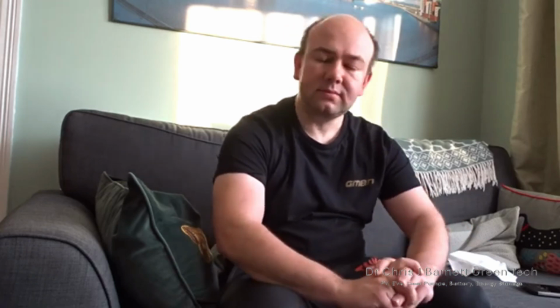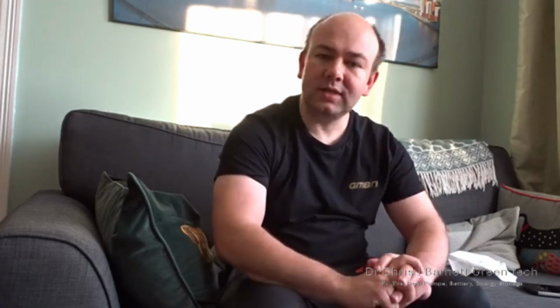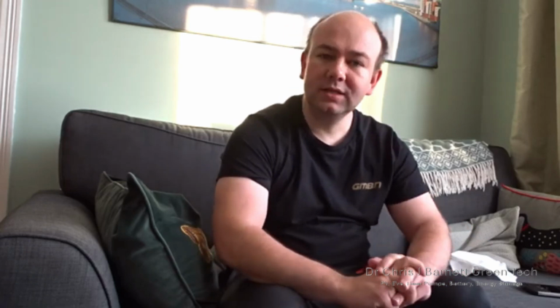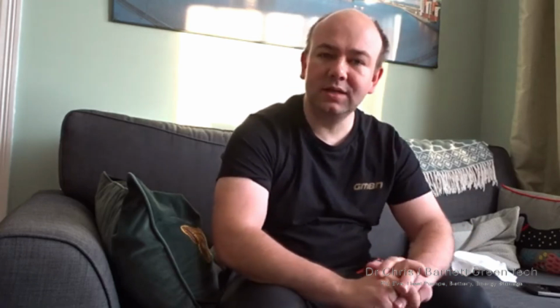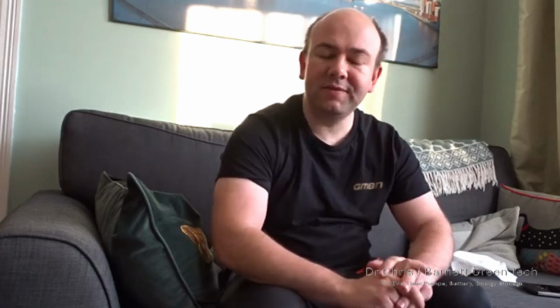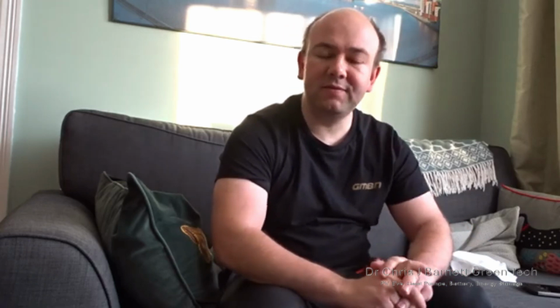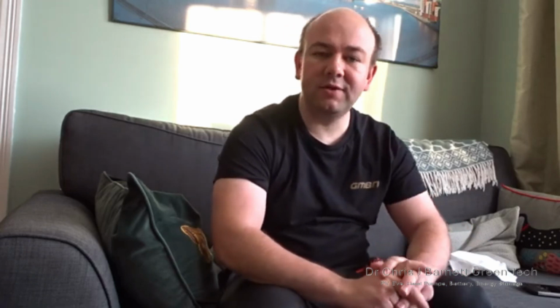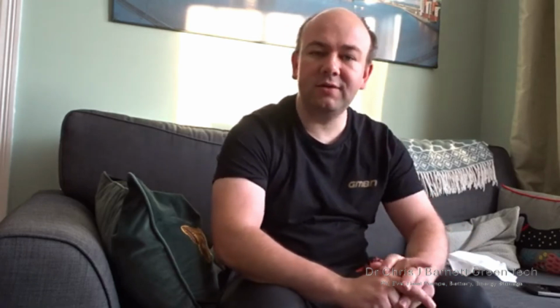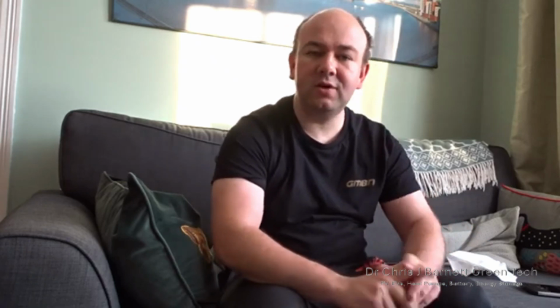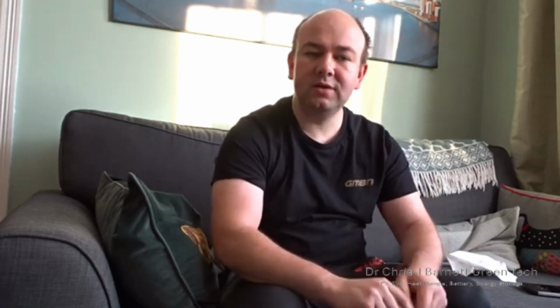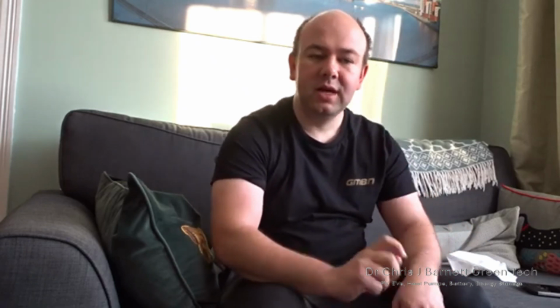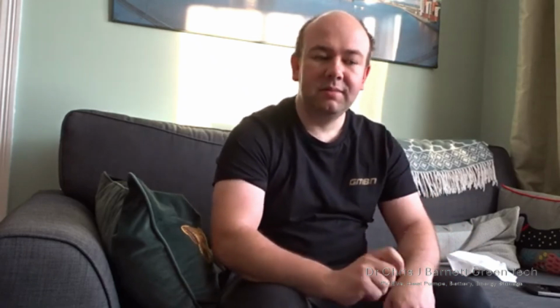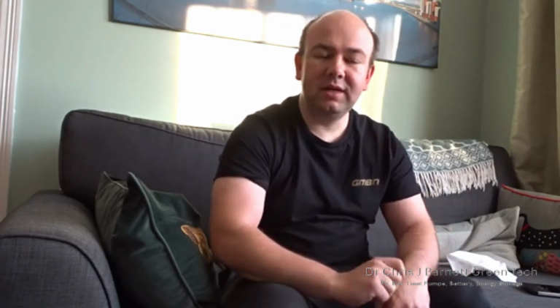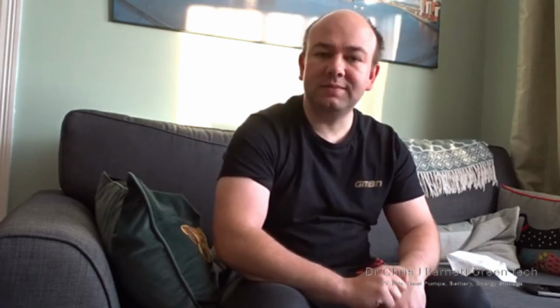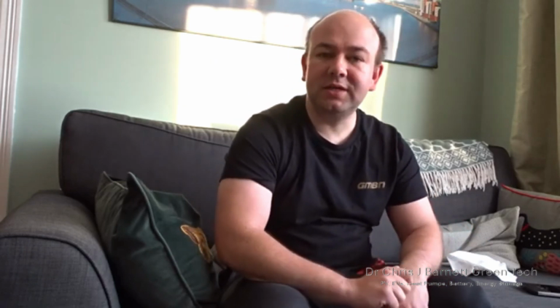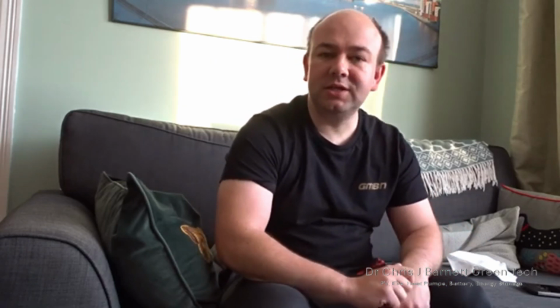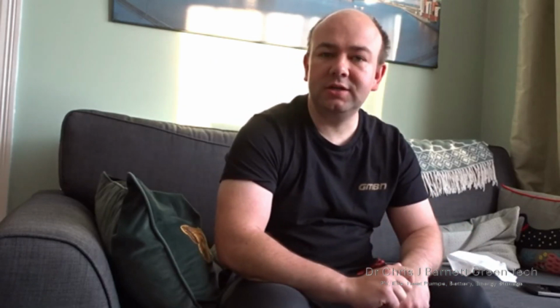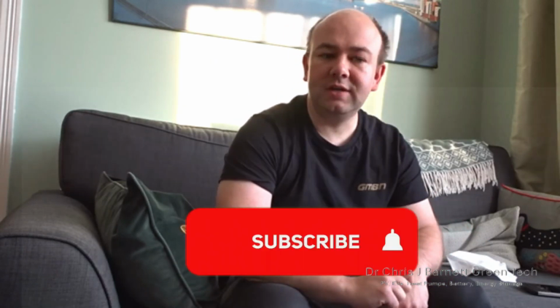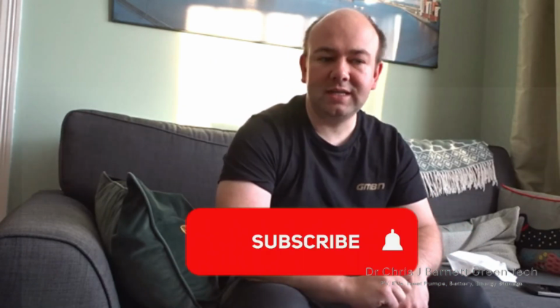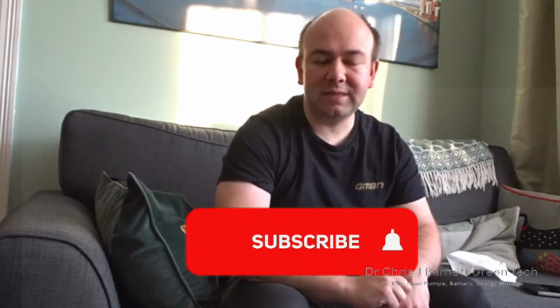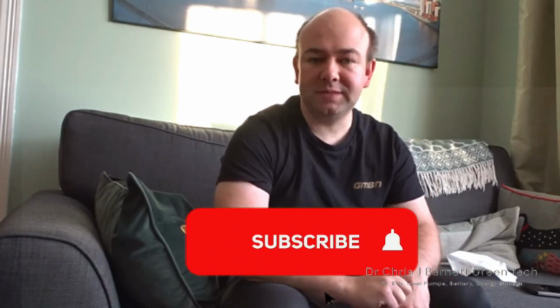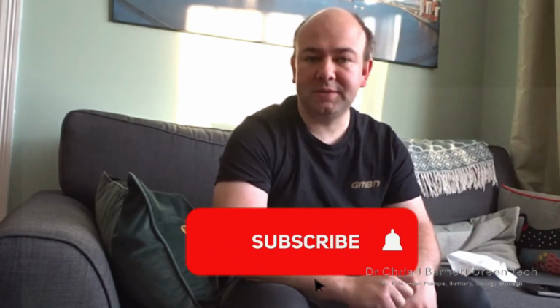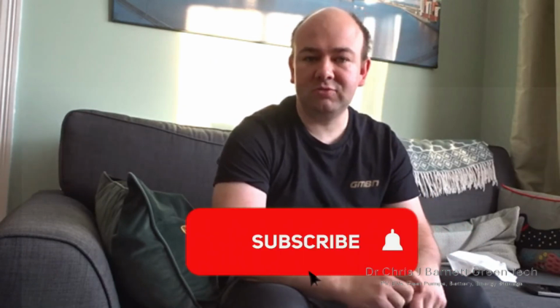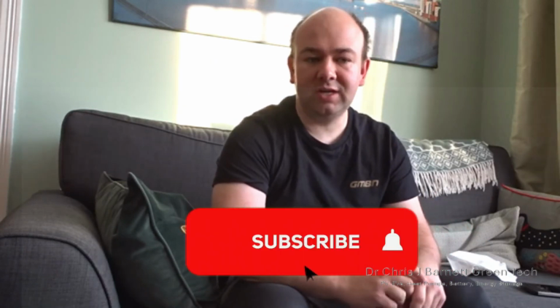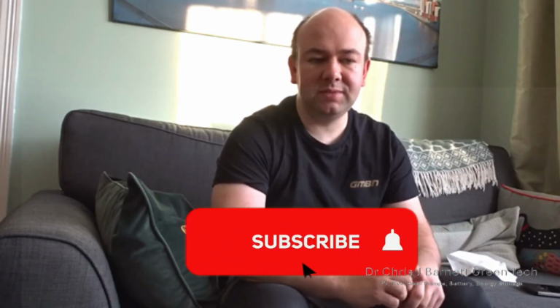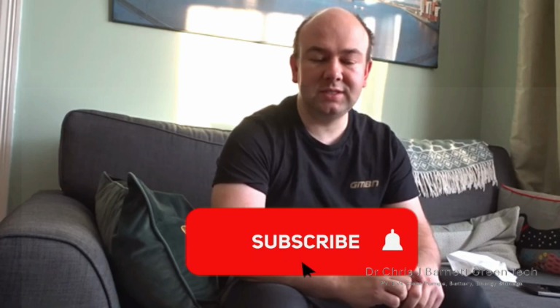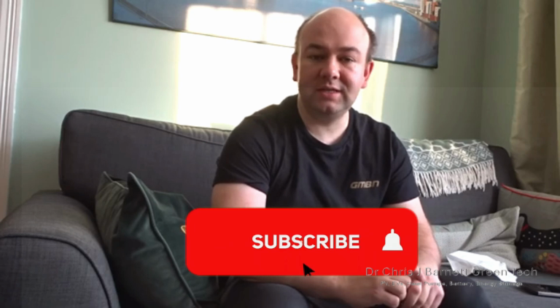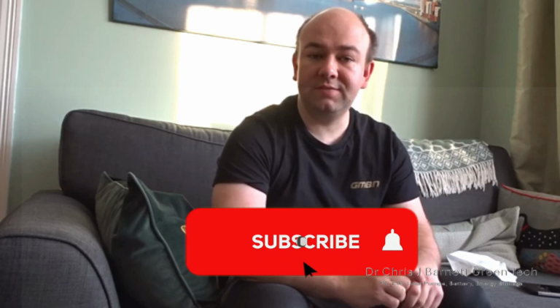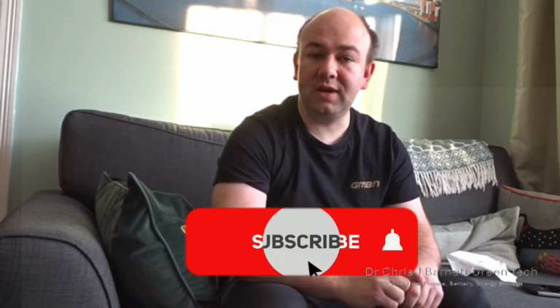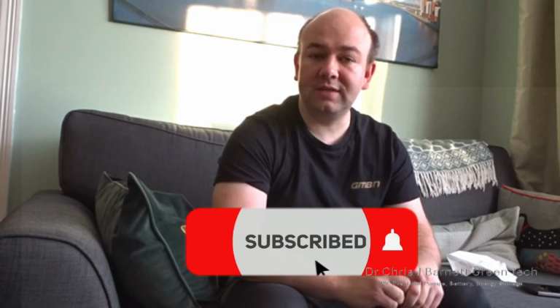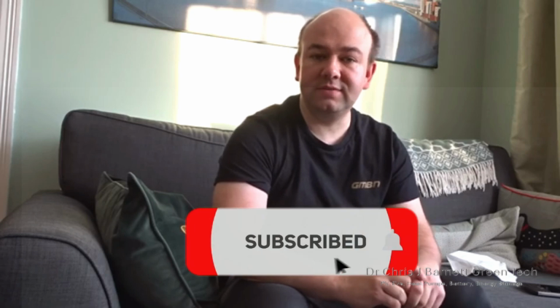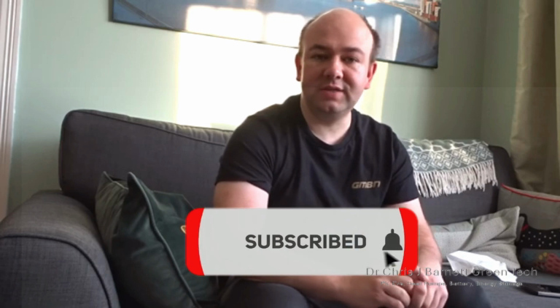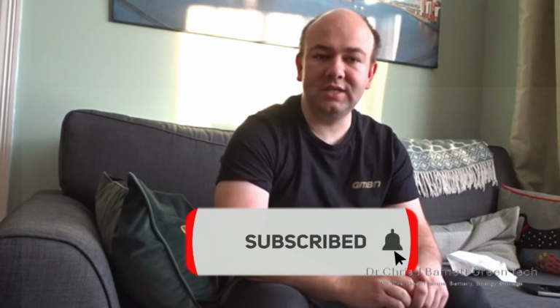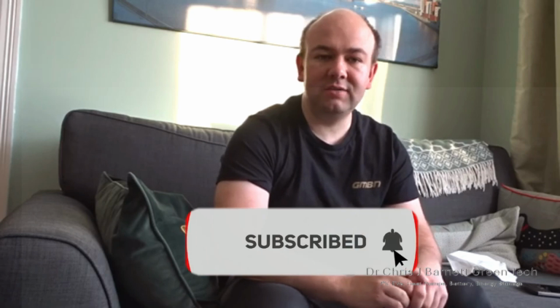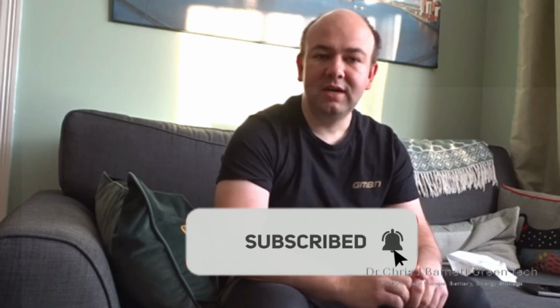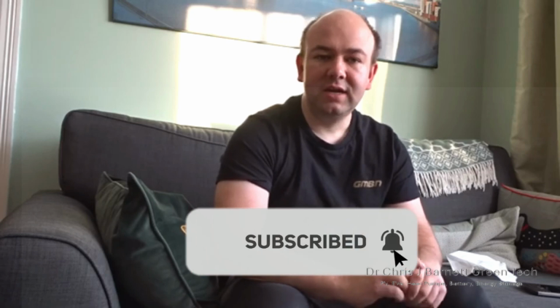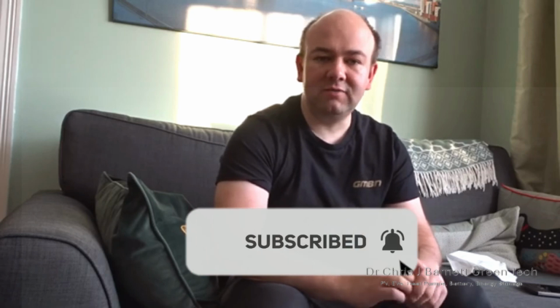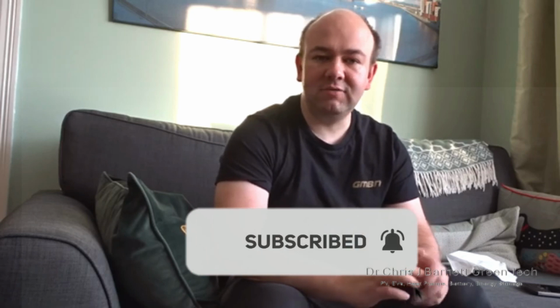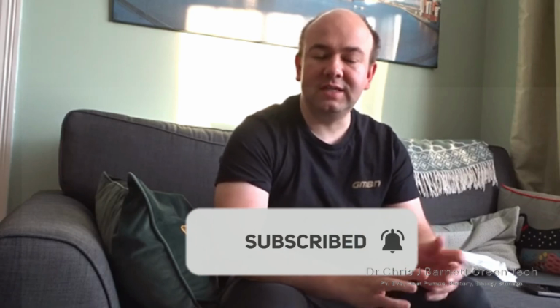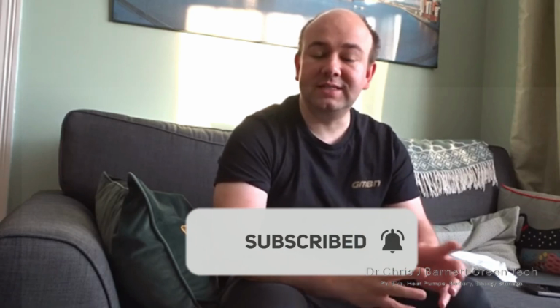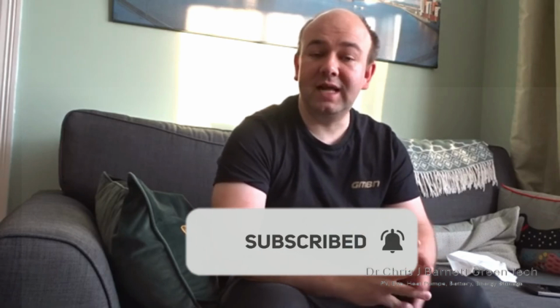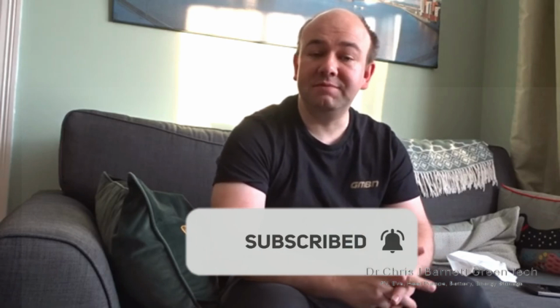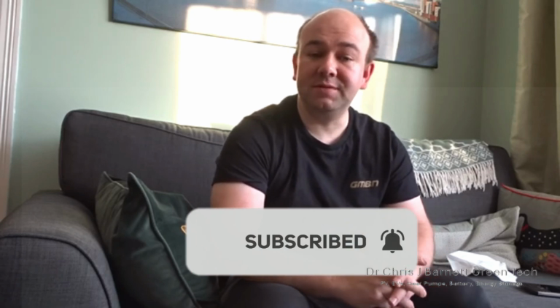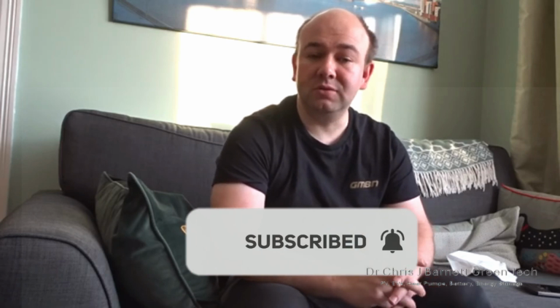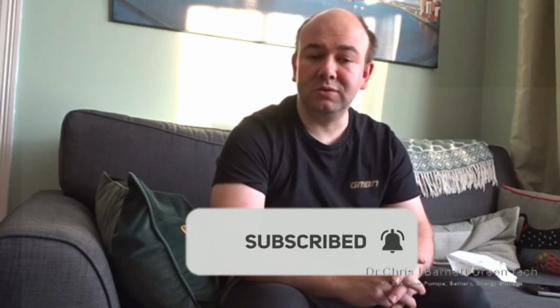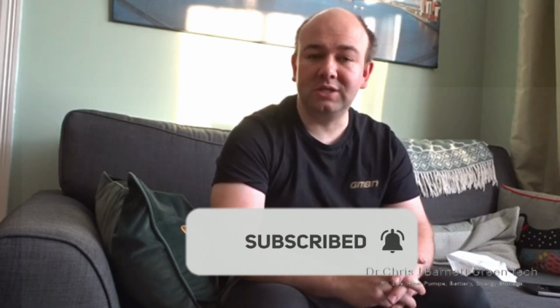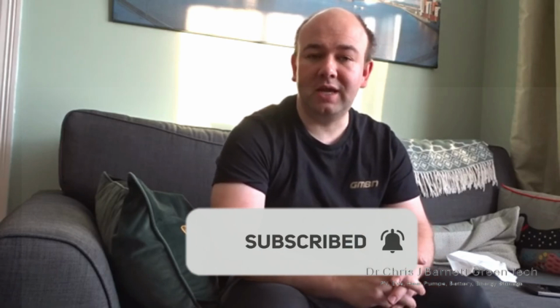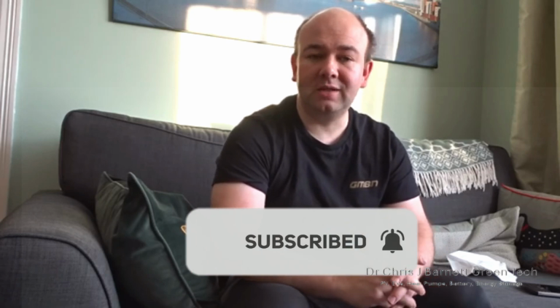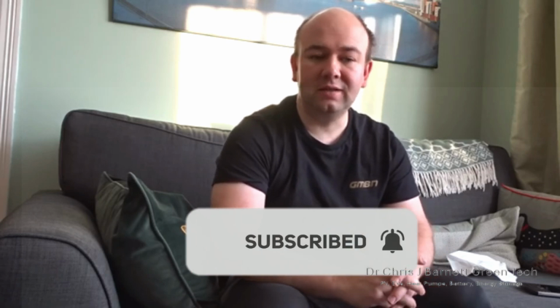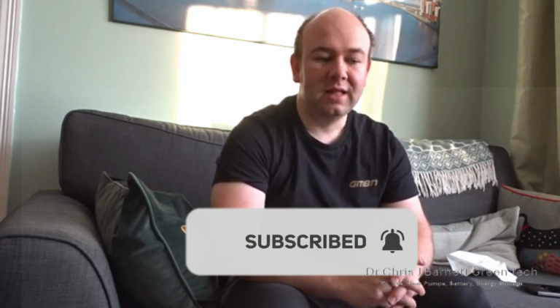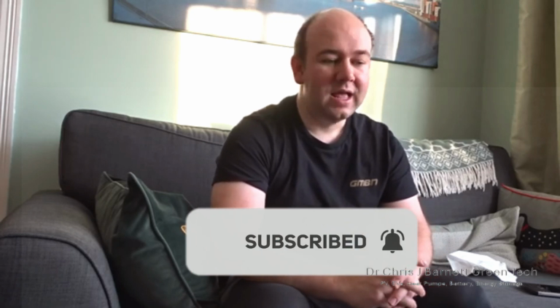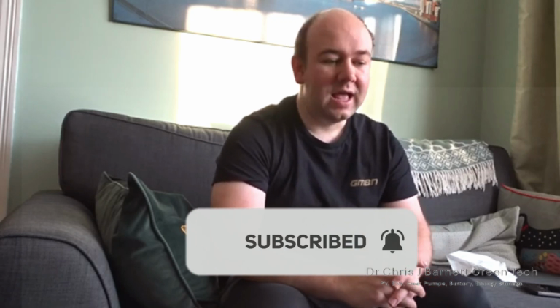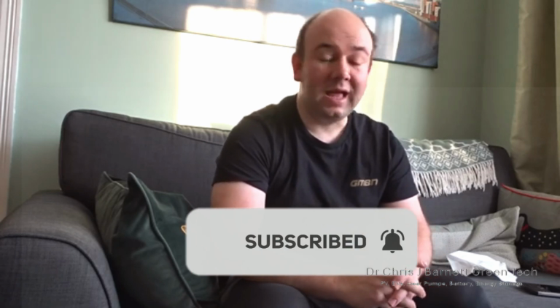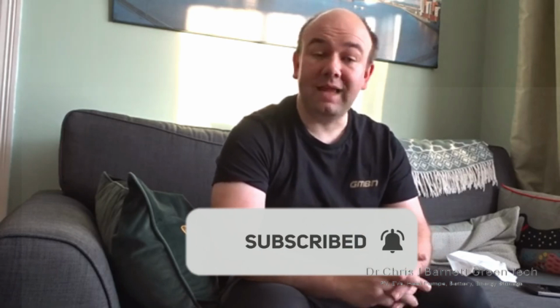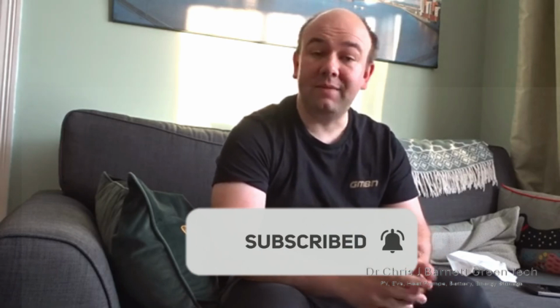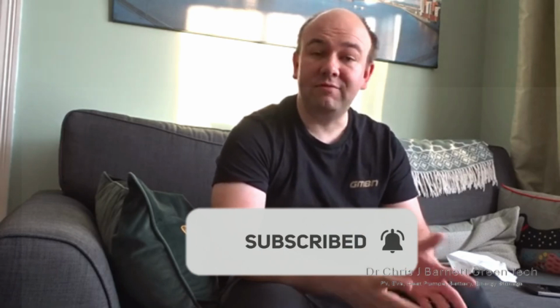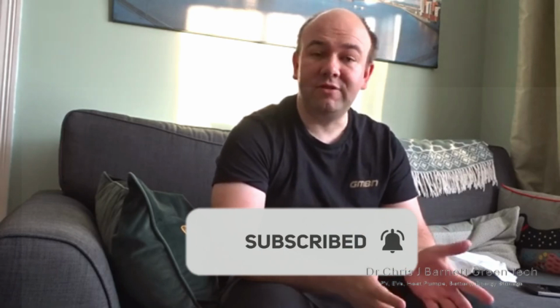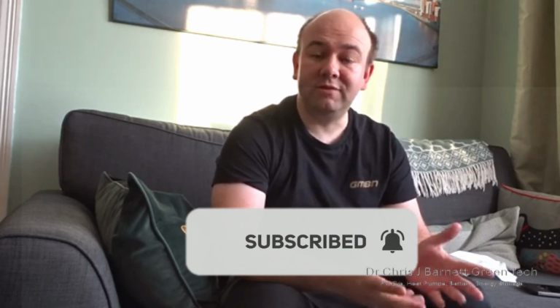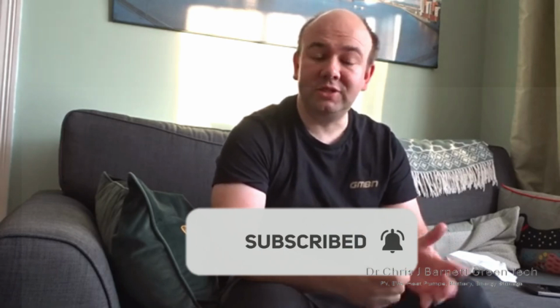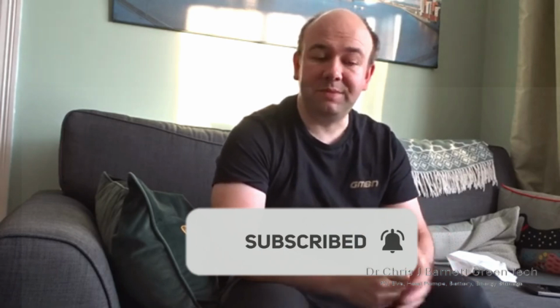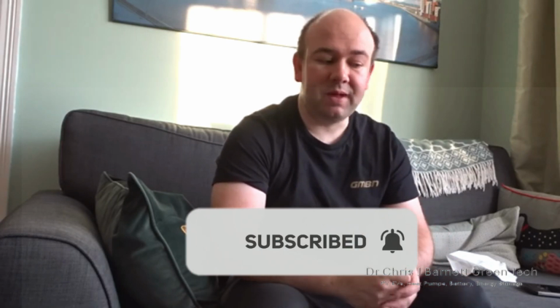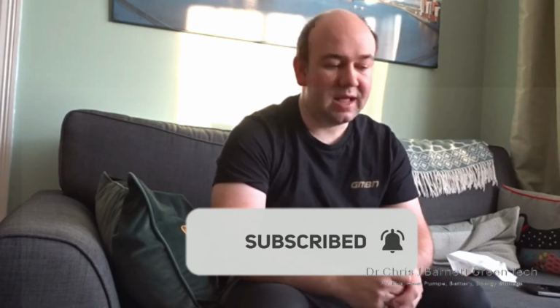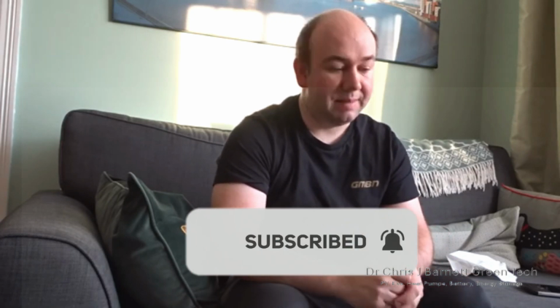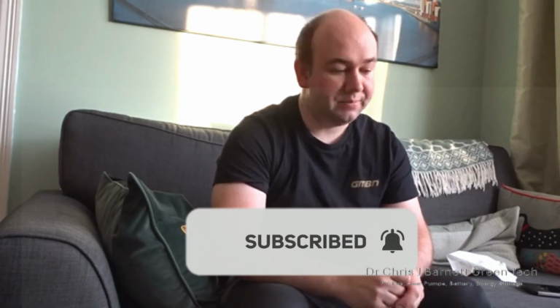Before I go on, please make sure you hit the subscribe button if you like this video — it really does help support the channel and get my viewership up.